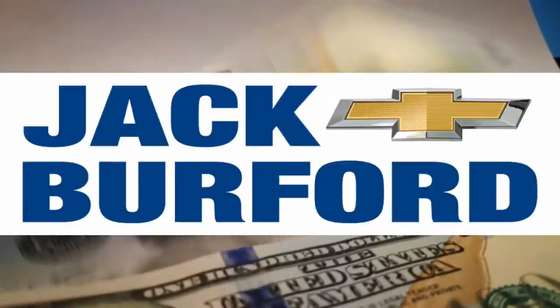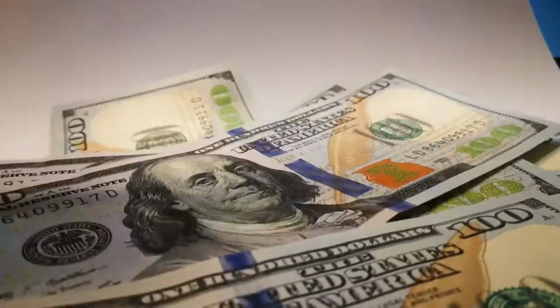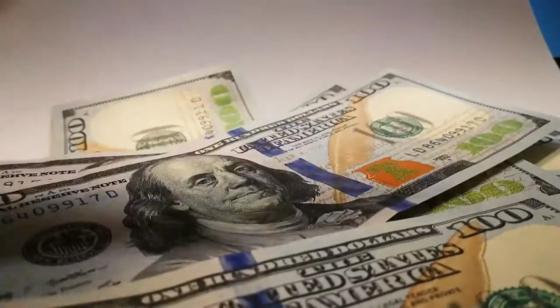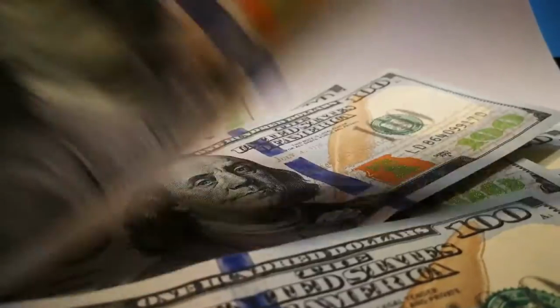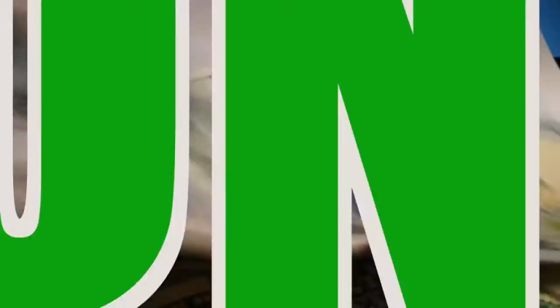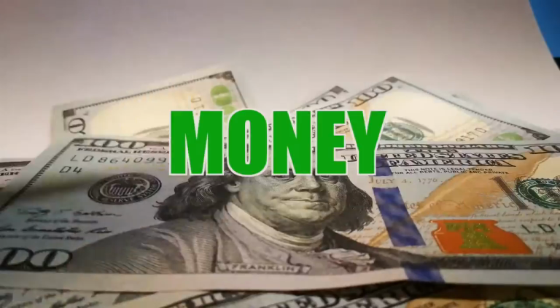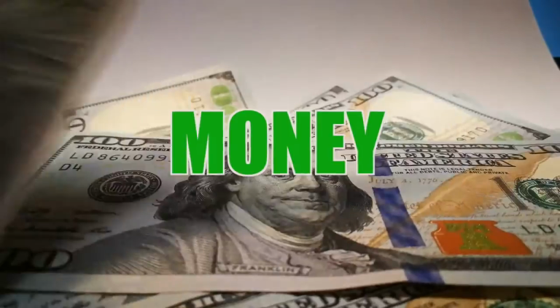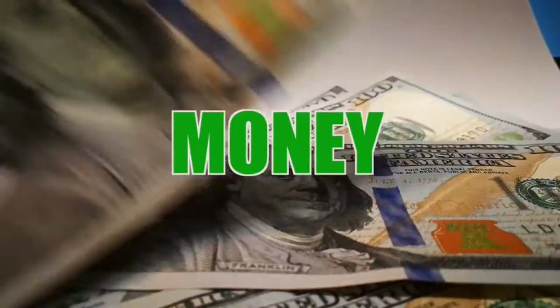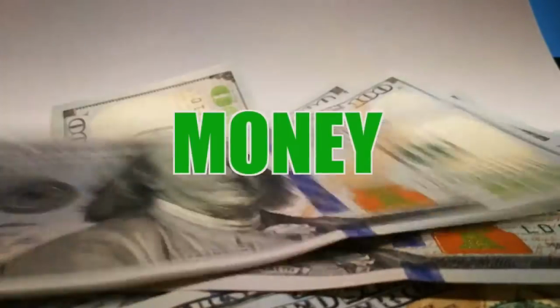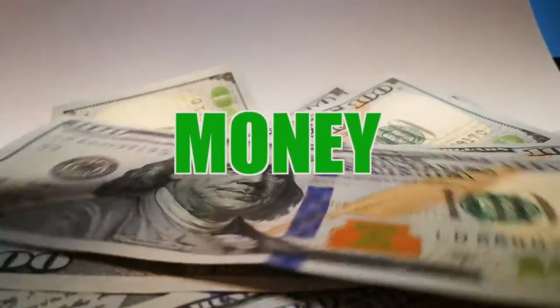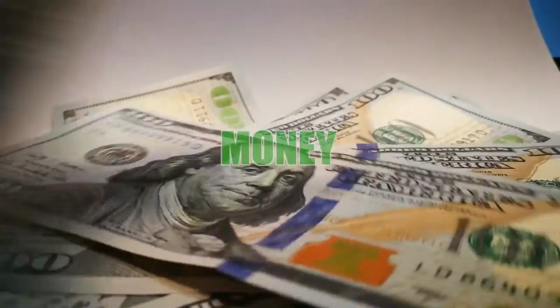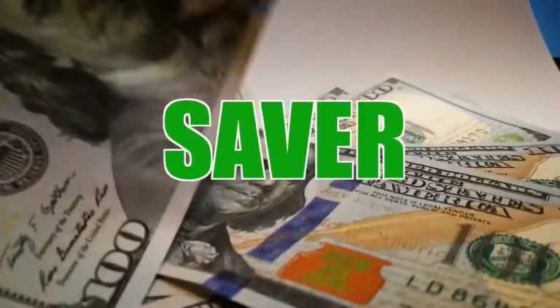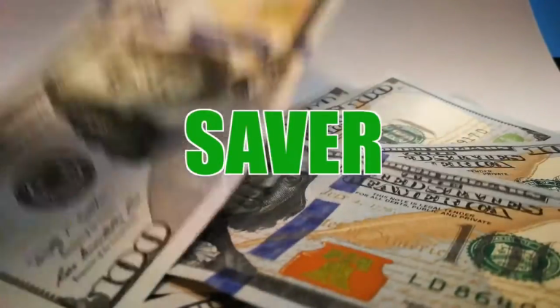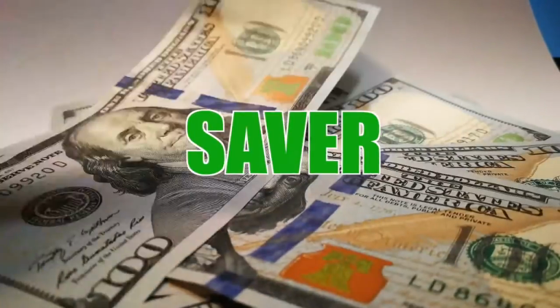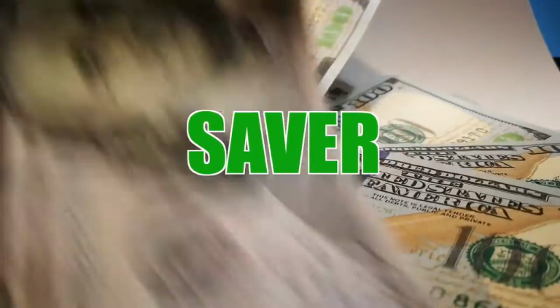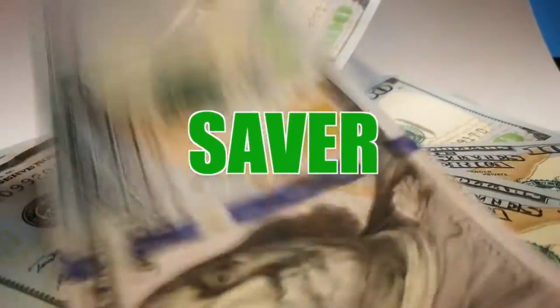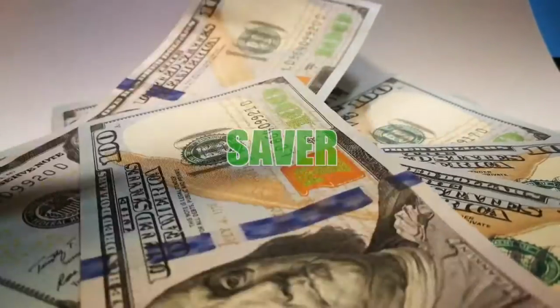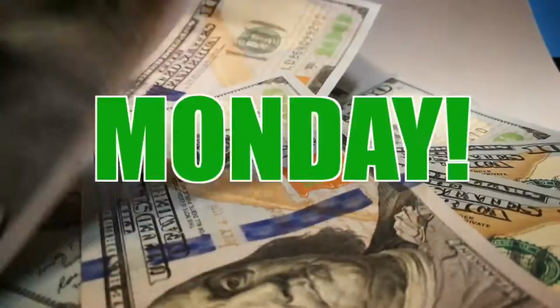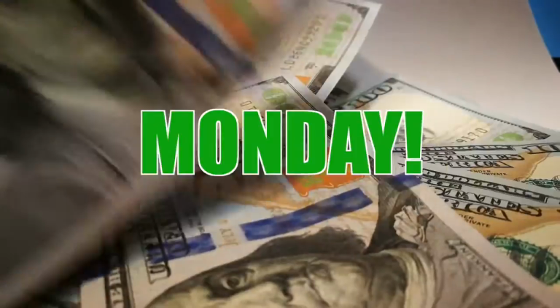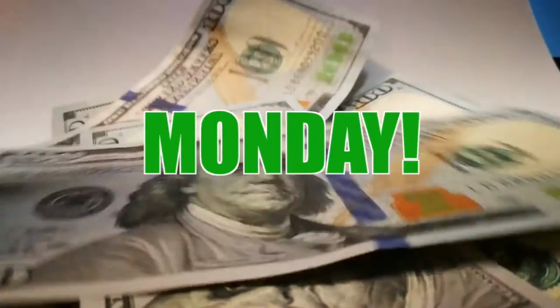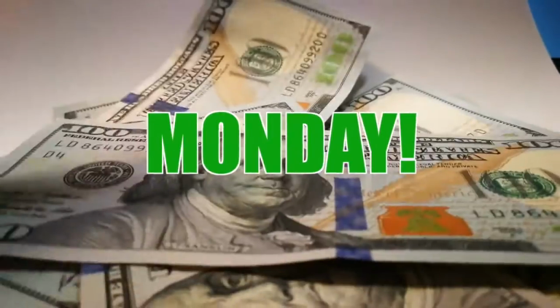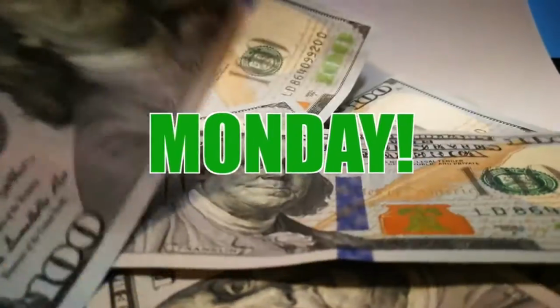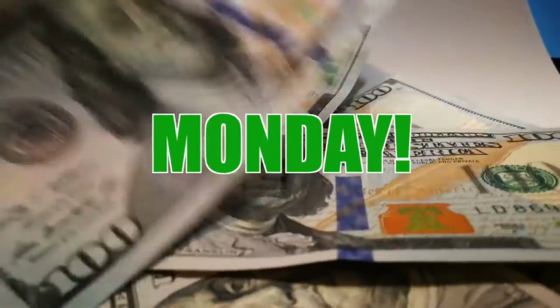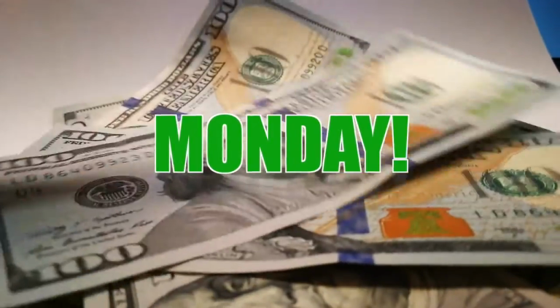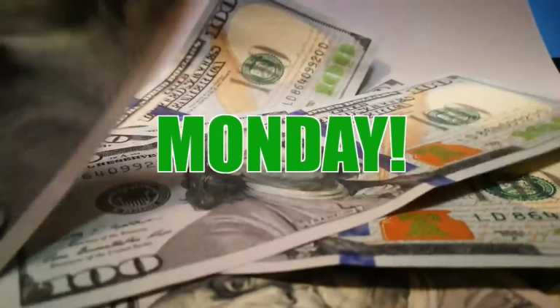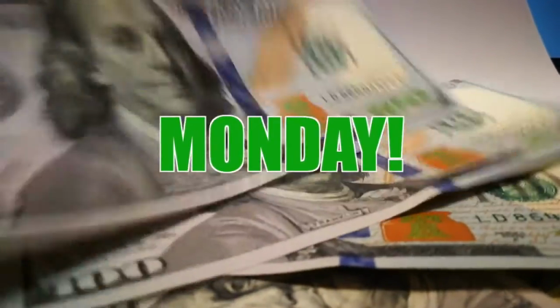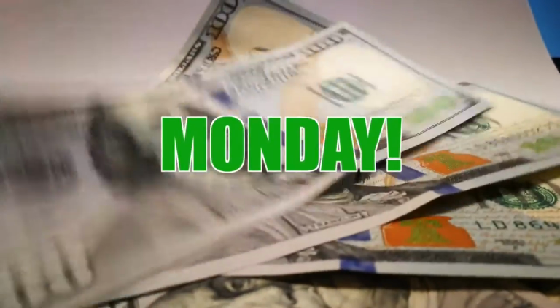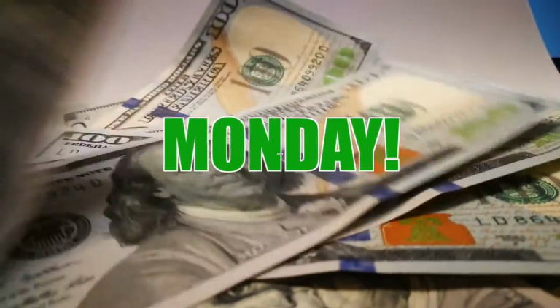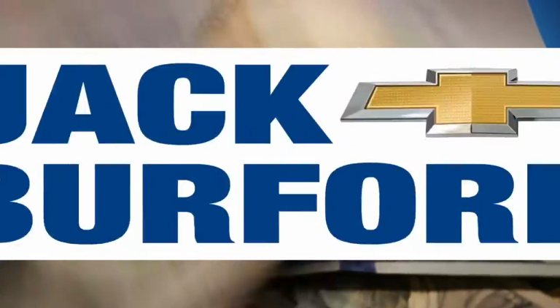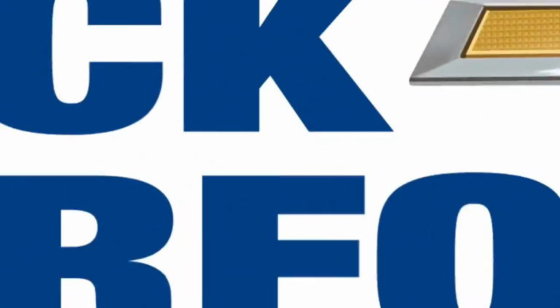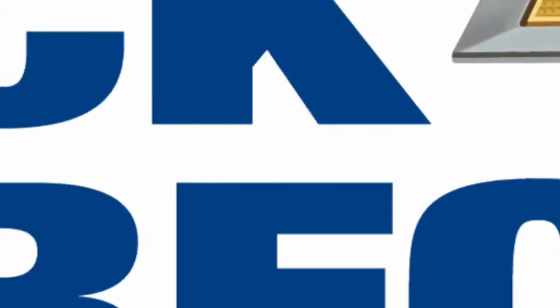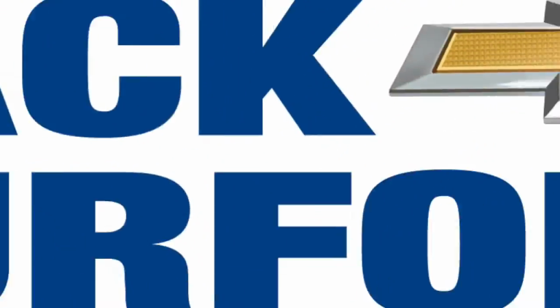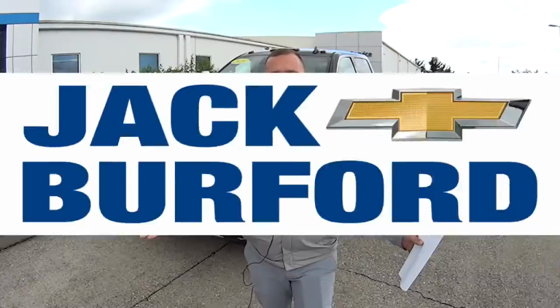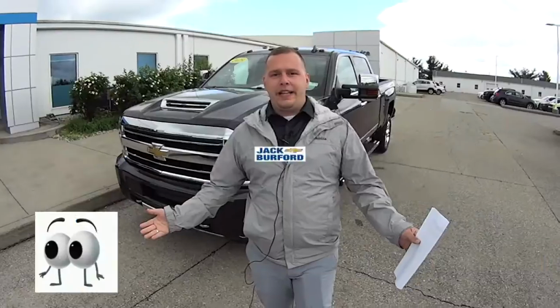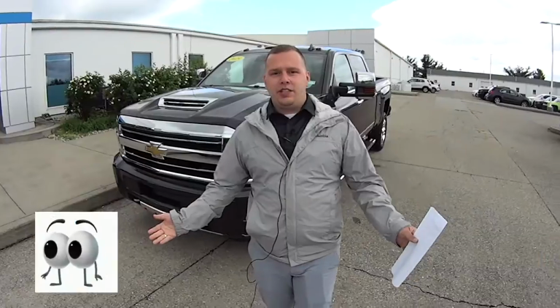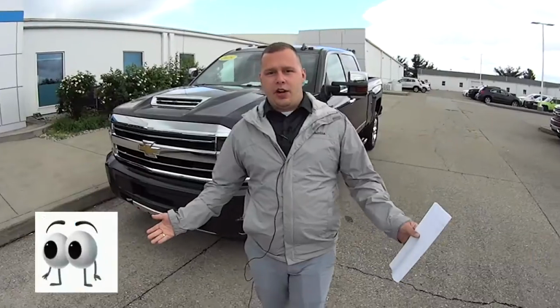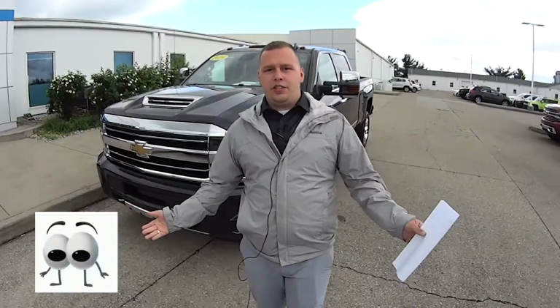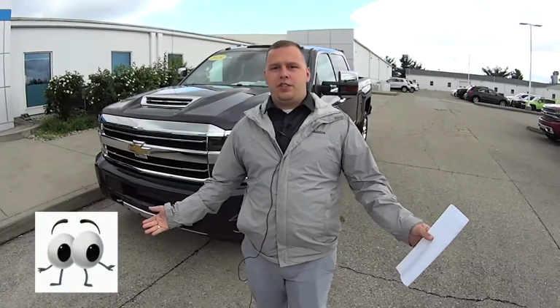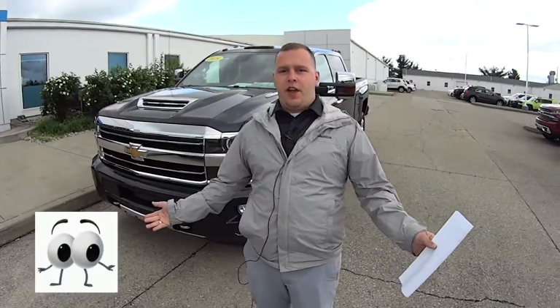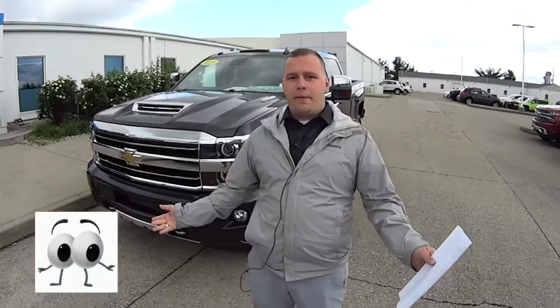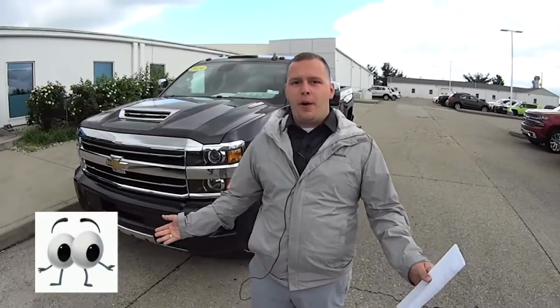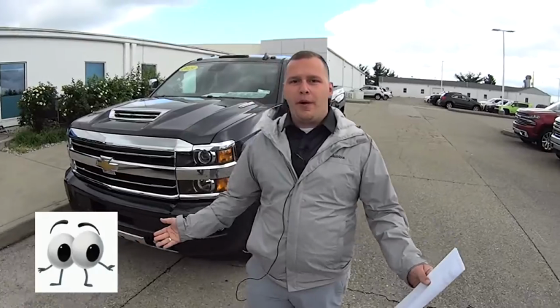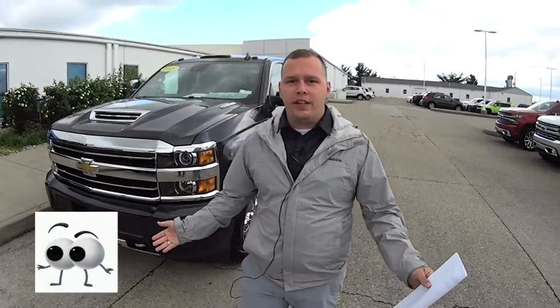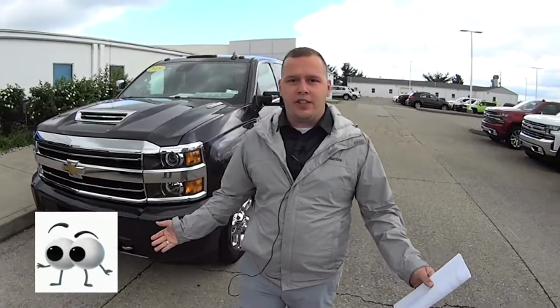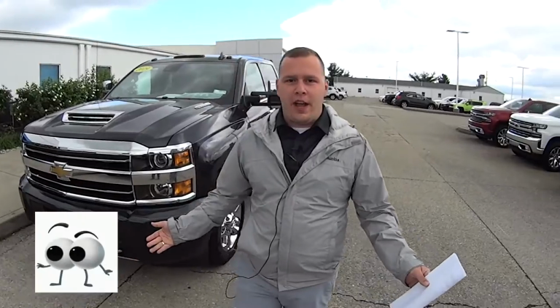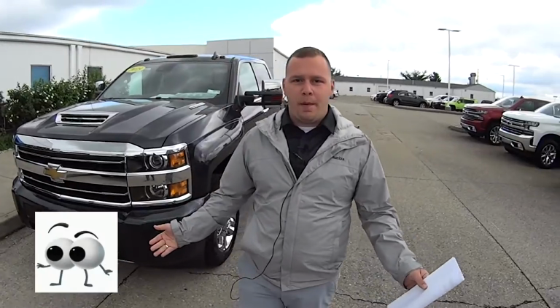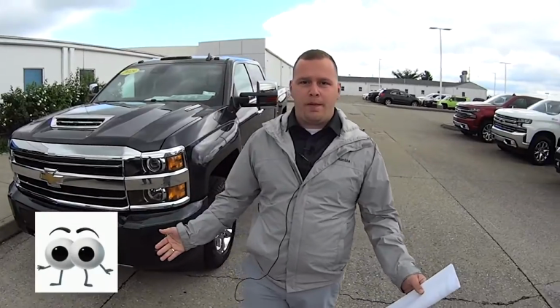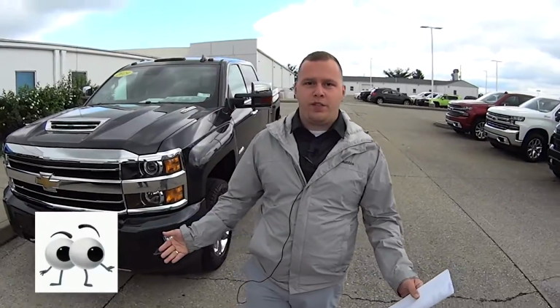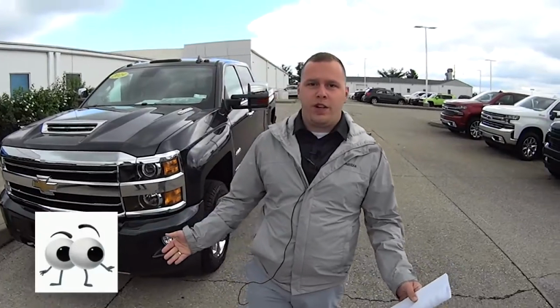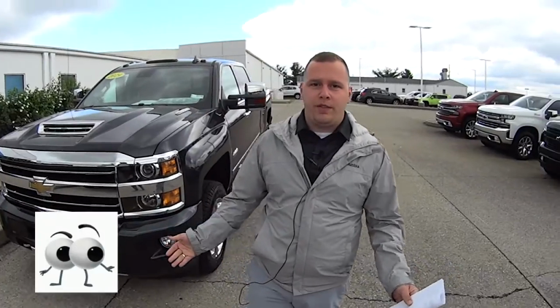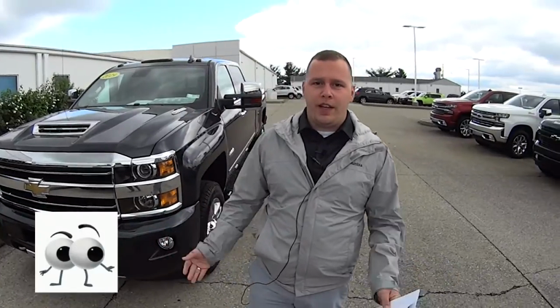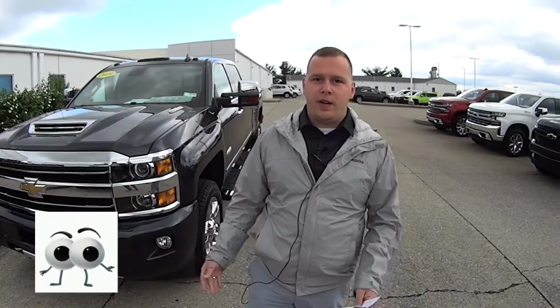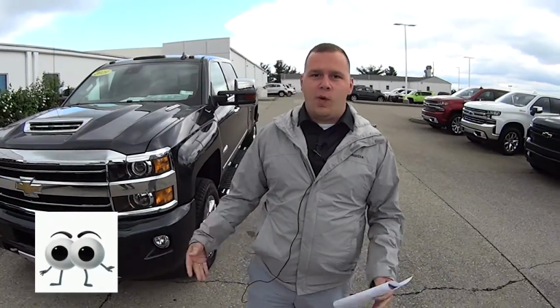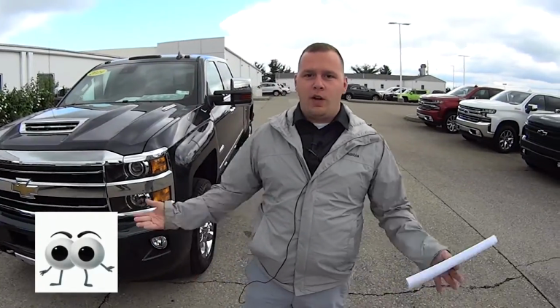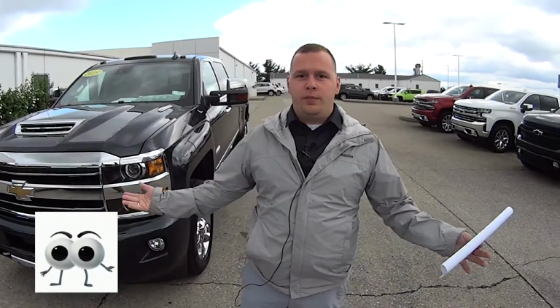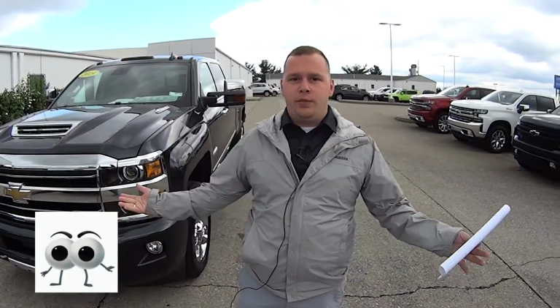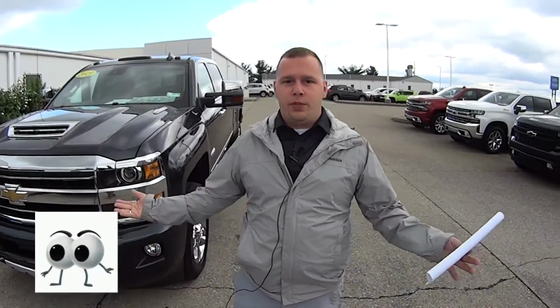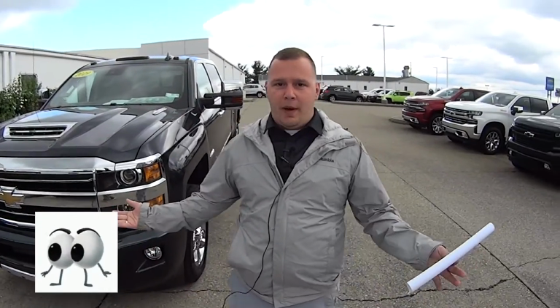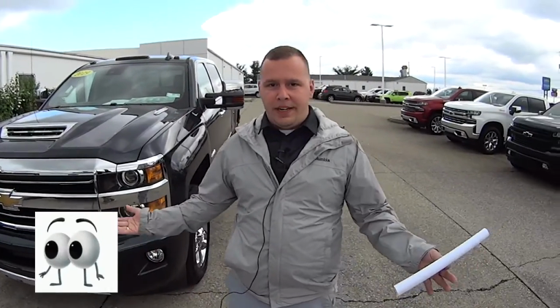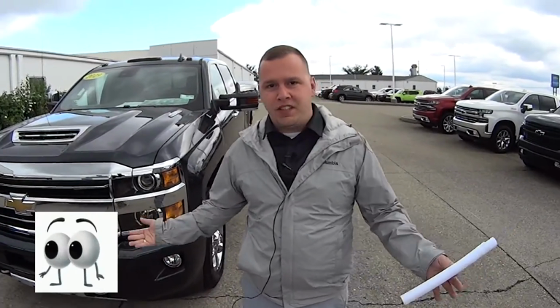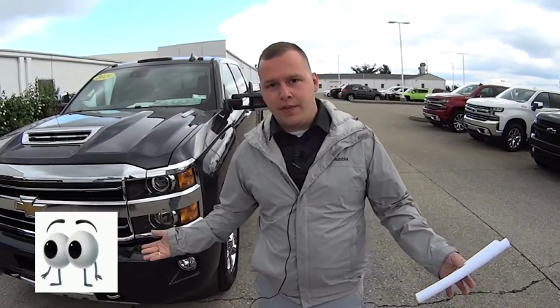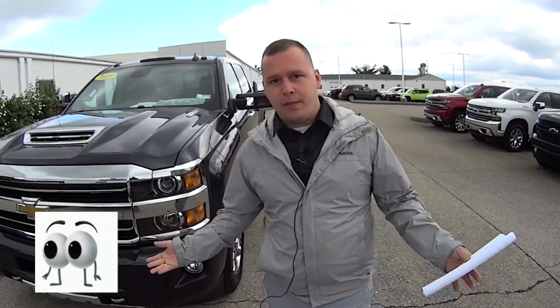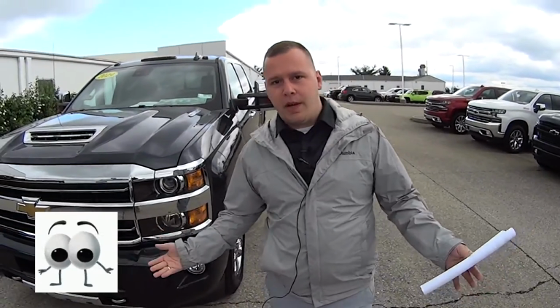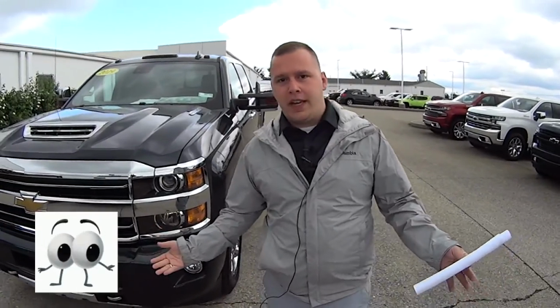Welcome to this Money Saver Monday at Jack Burford Chevrolet. It's Josh the Chevy Pro here at Jack Burford Chevrolet and welcome to Money Saver Monday.